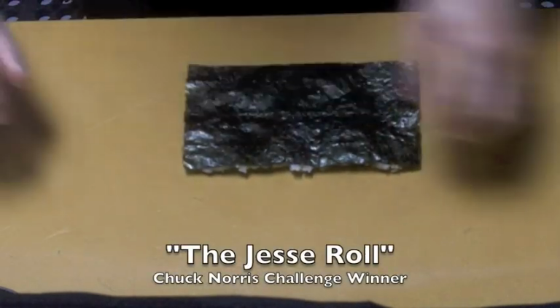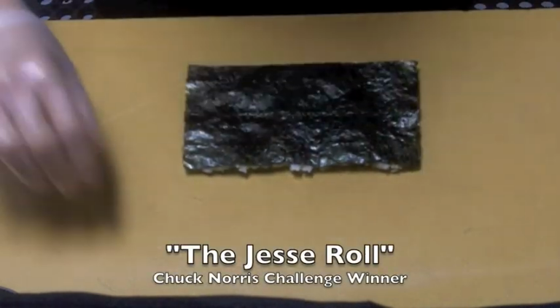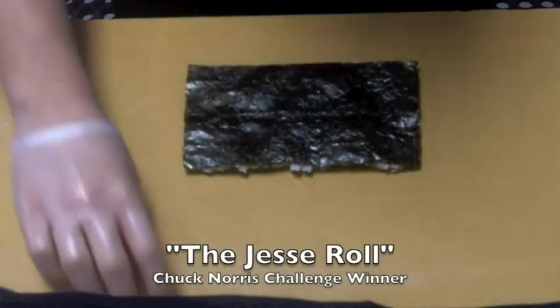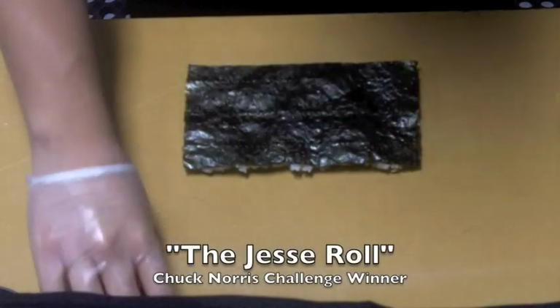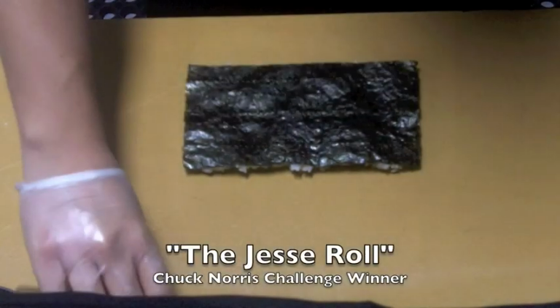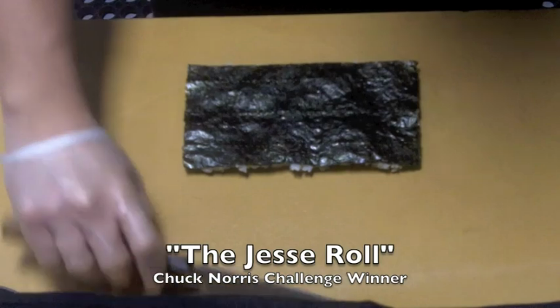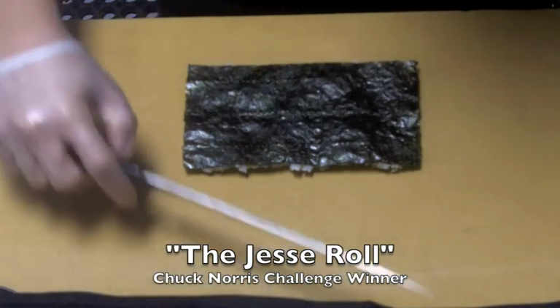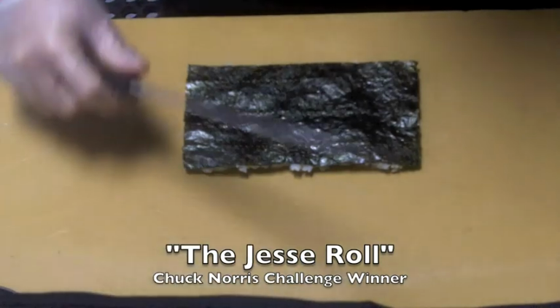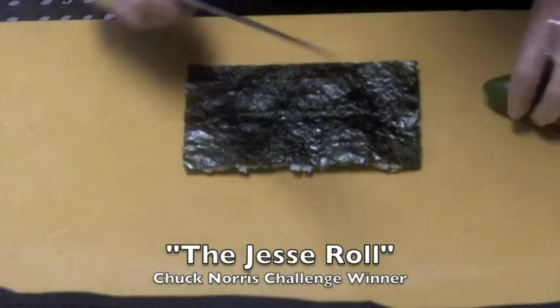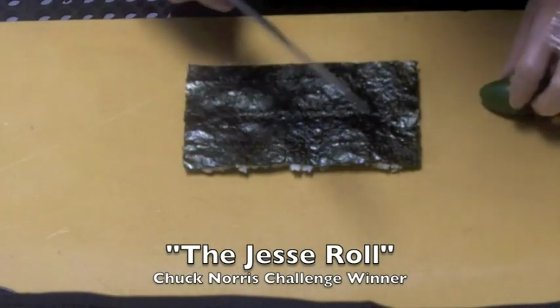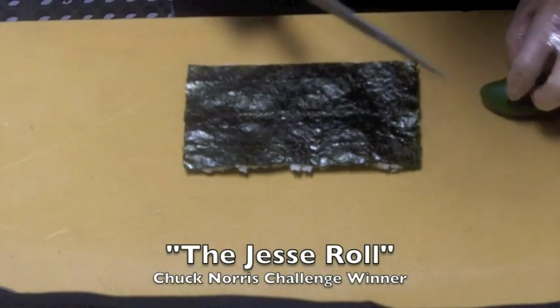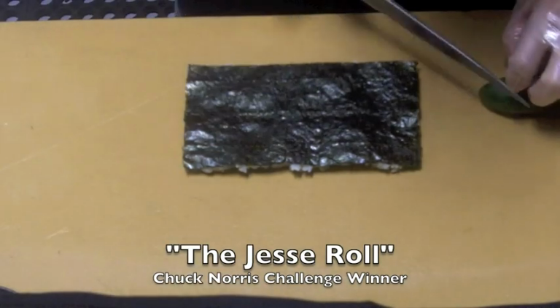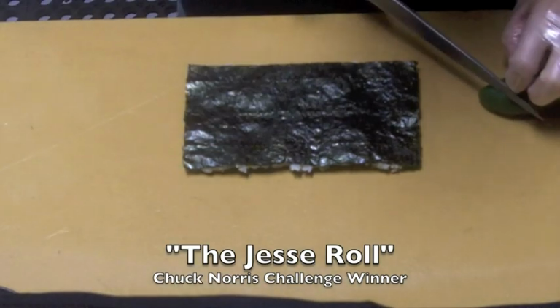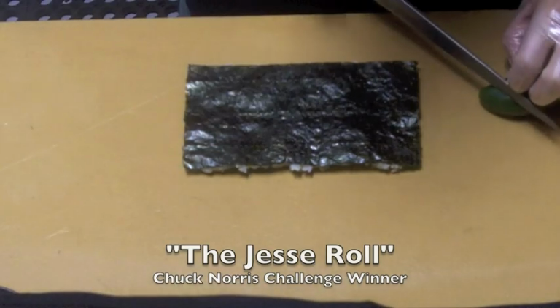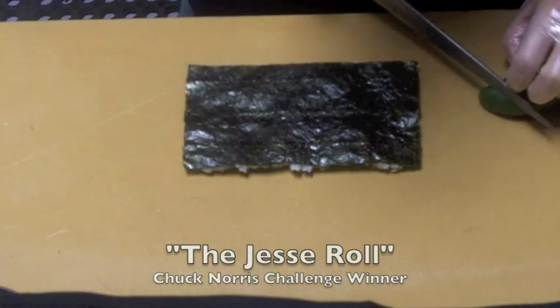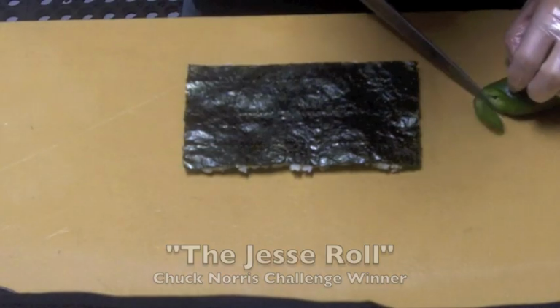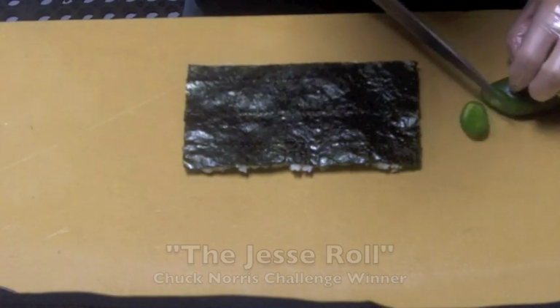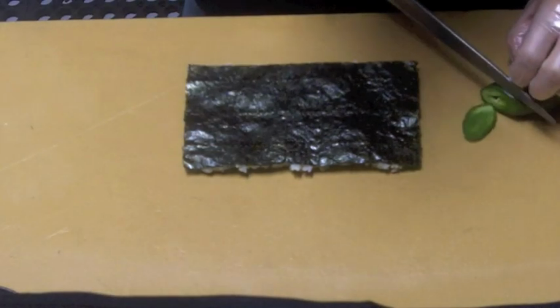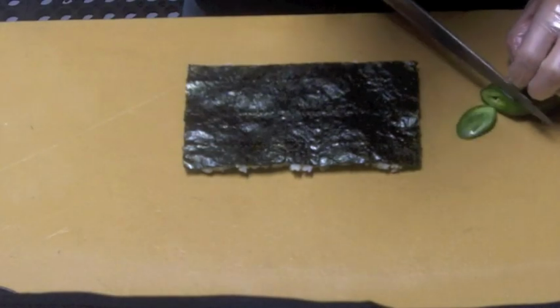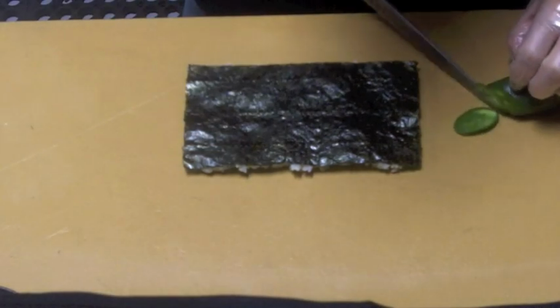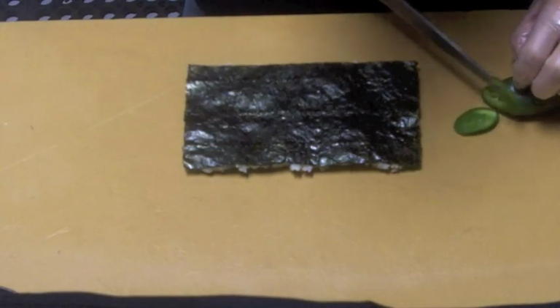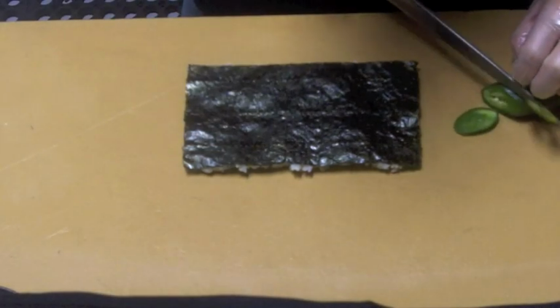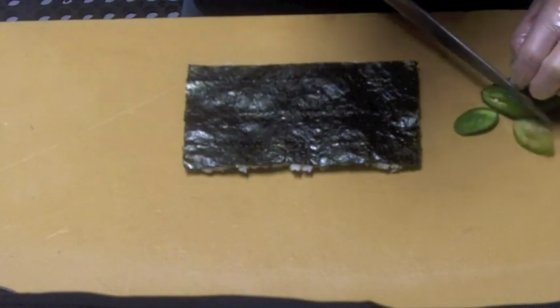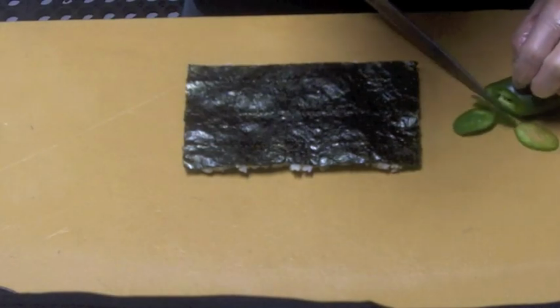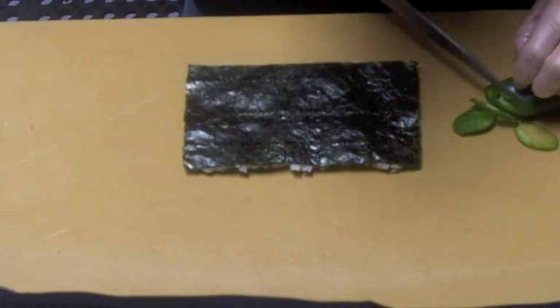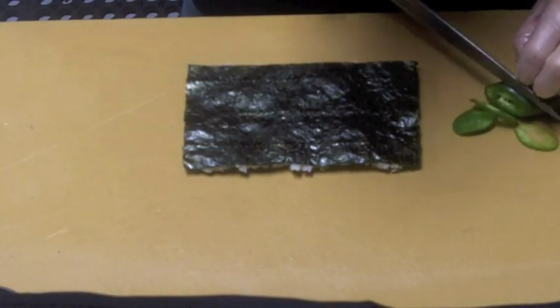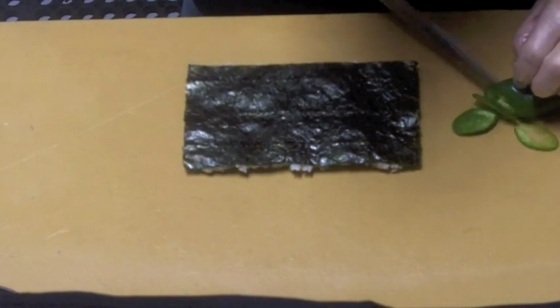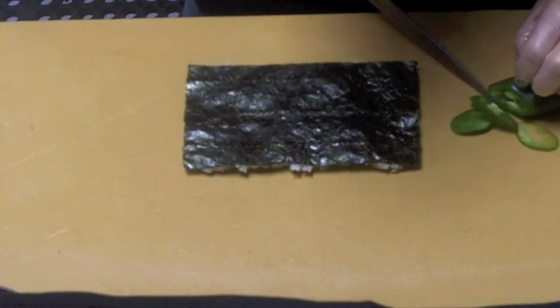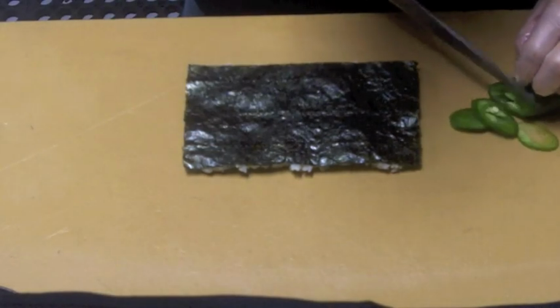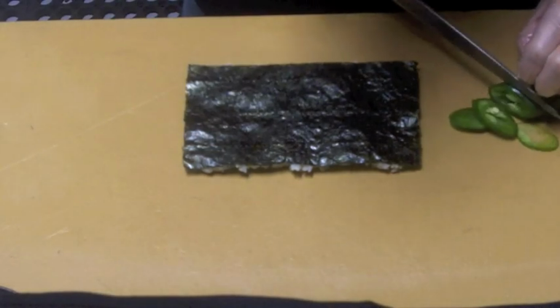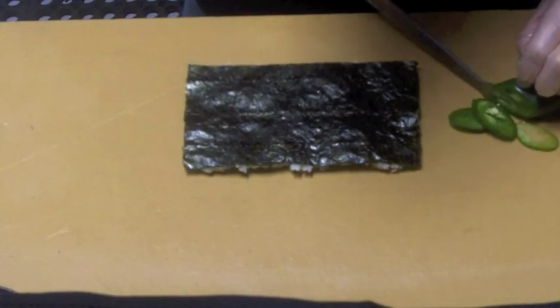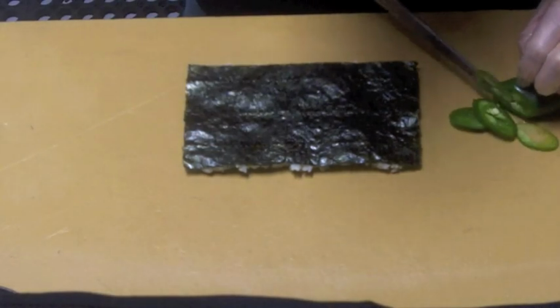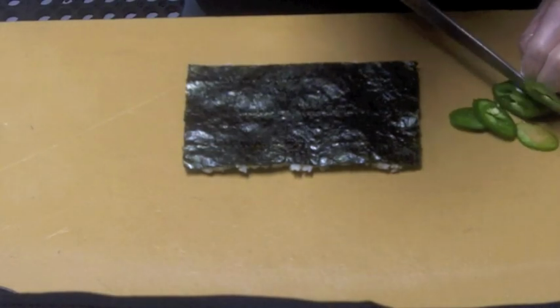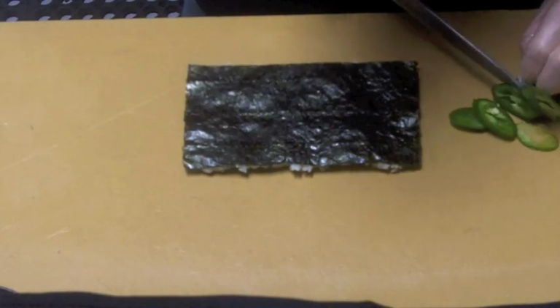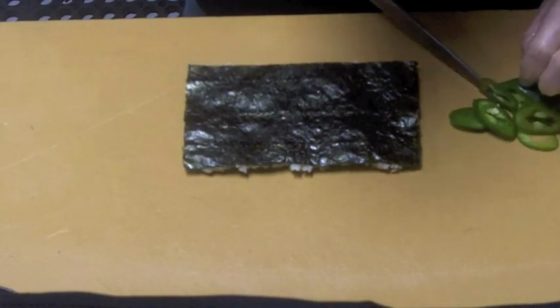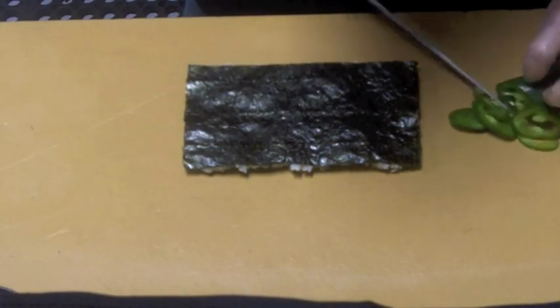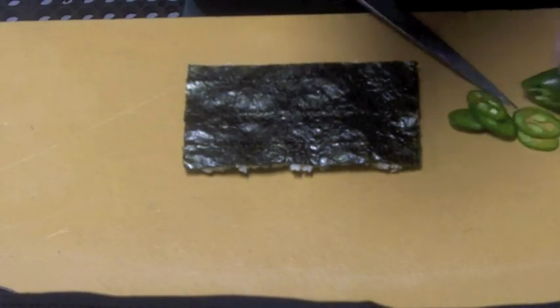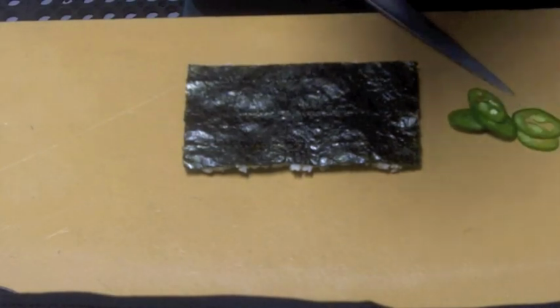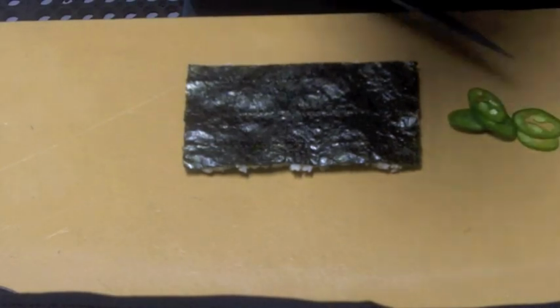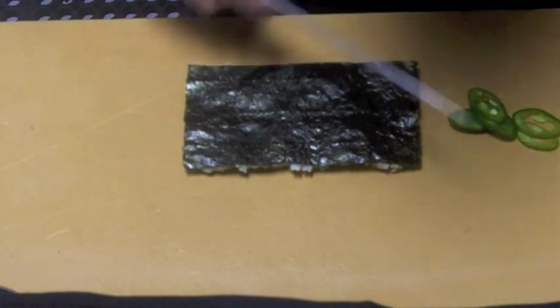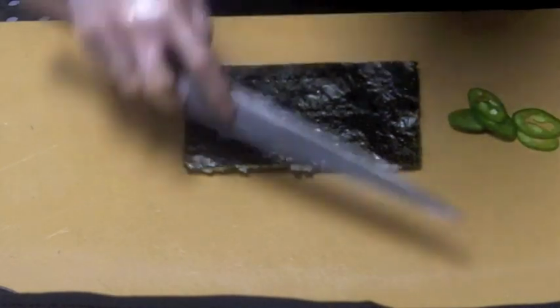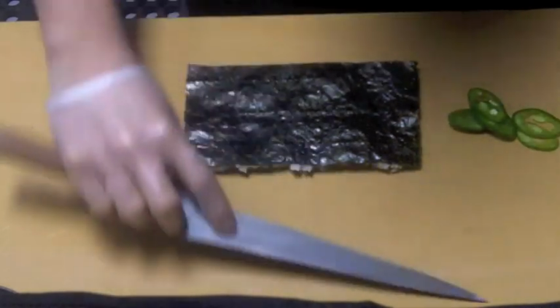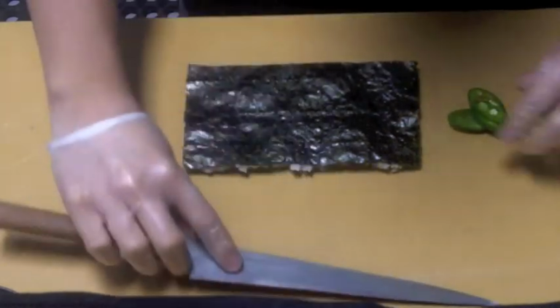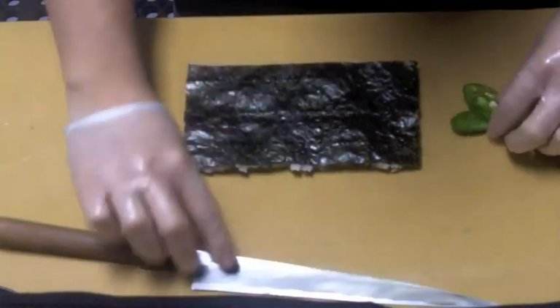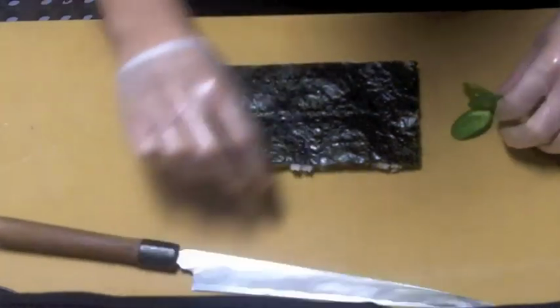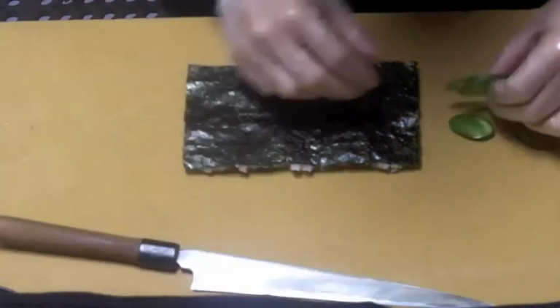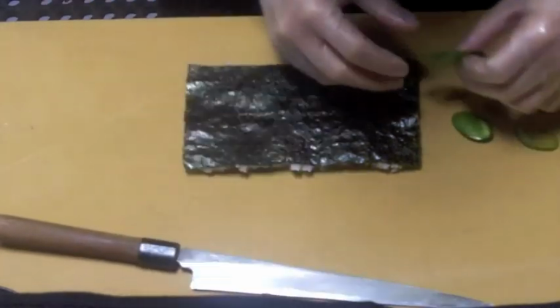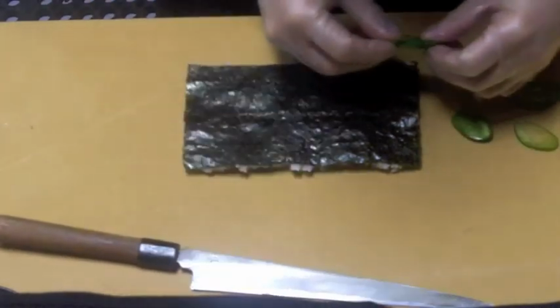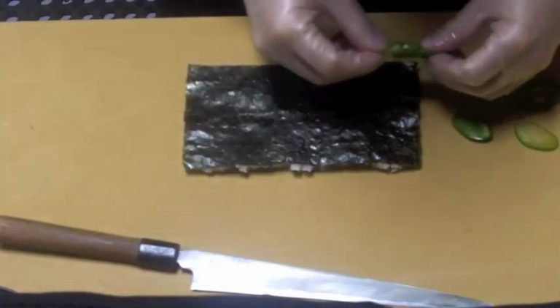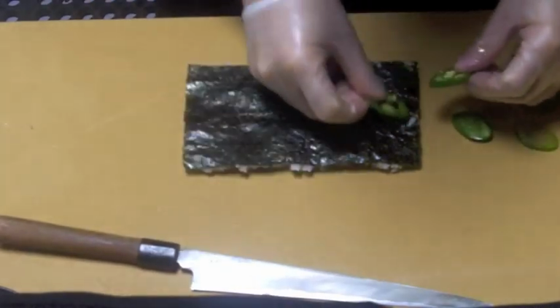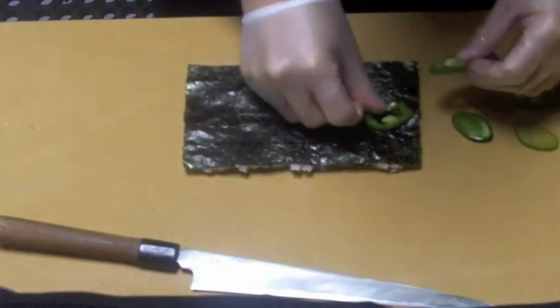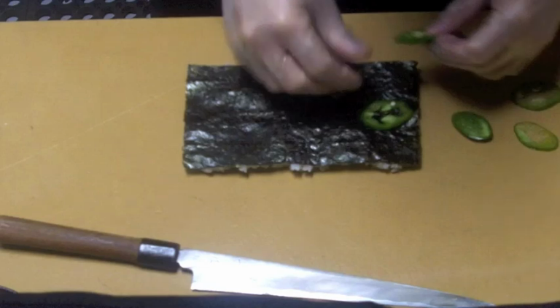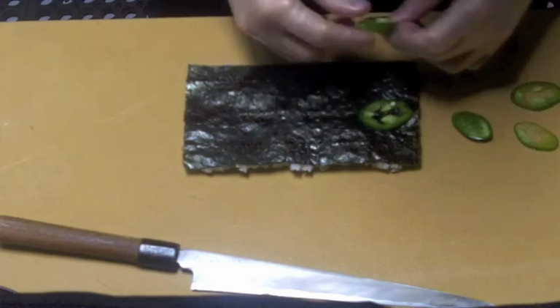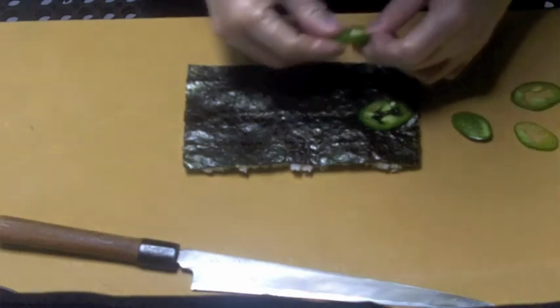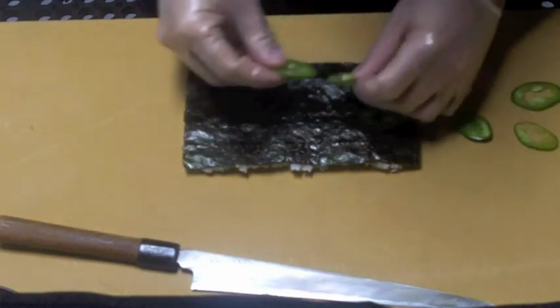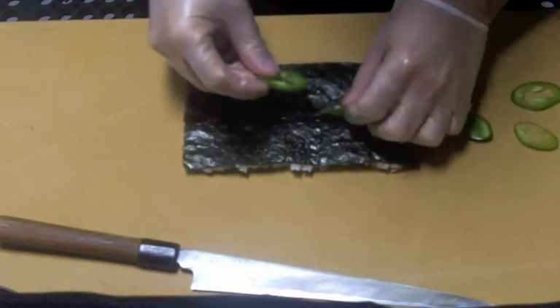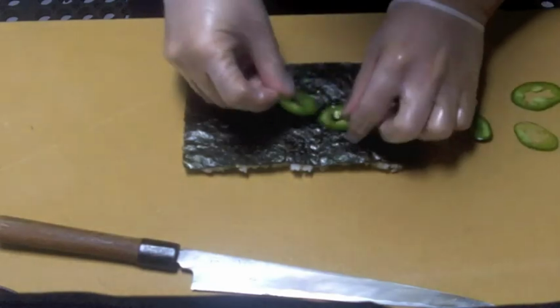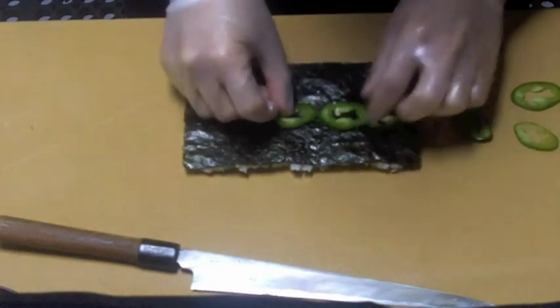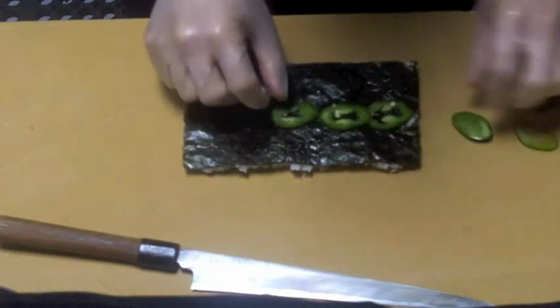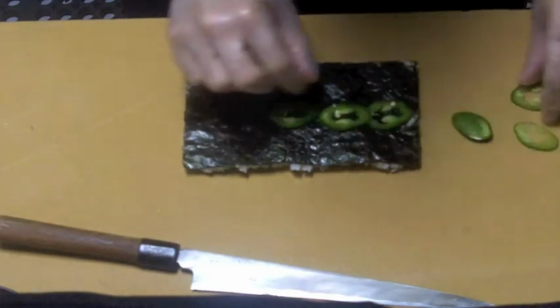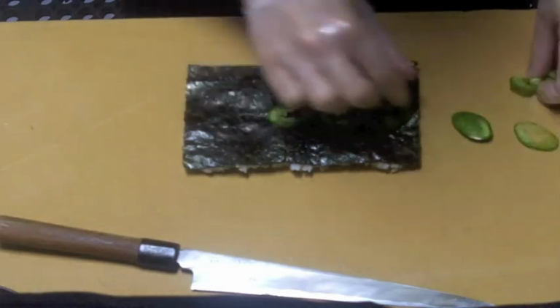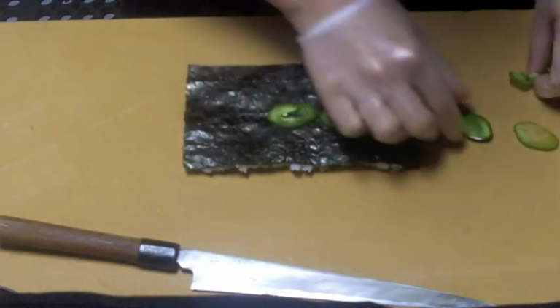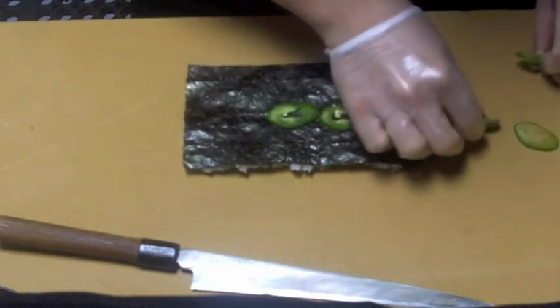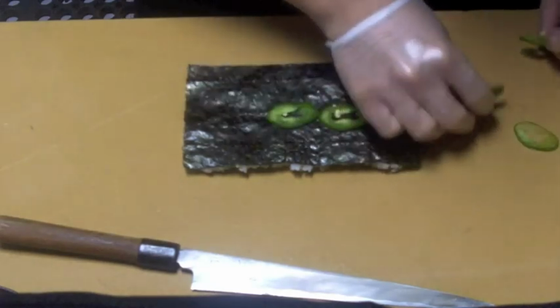This roll is made with toasted seaweed — that's Nori. It's got jalapeño, avocado, and crab on the inside.